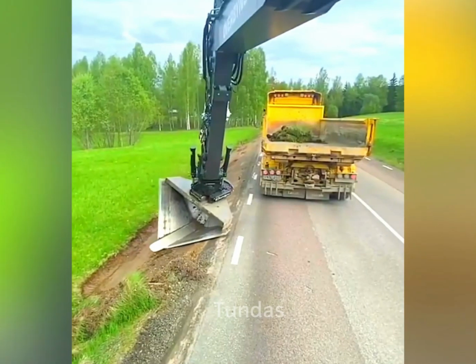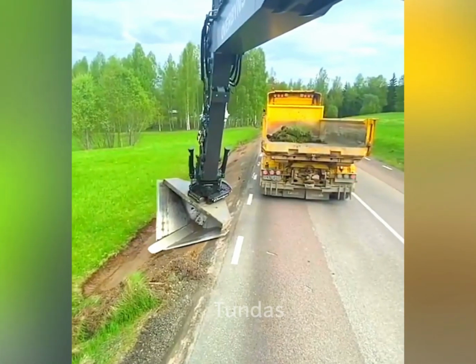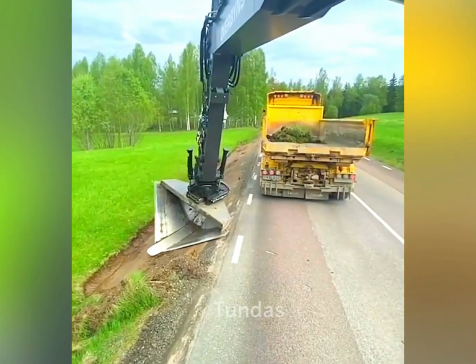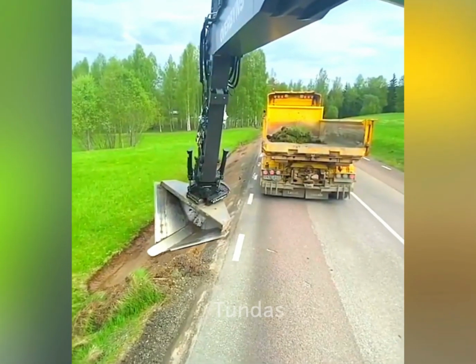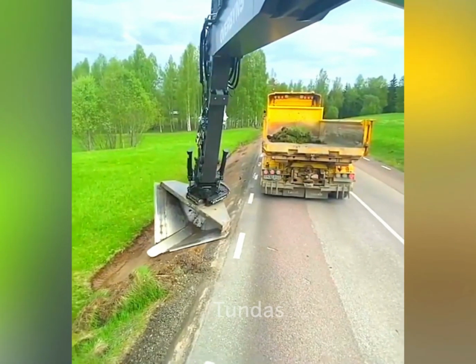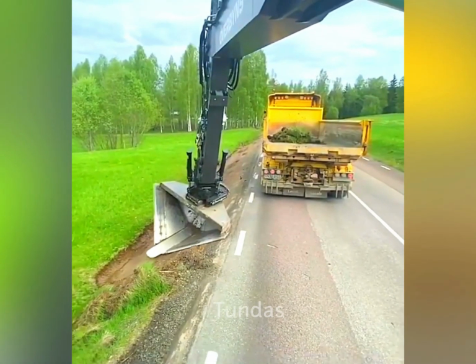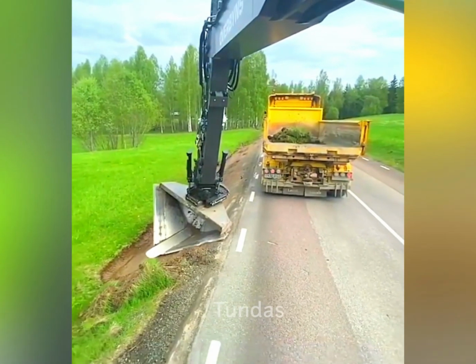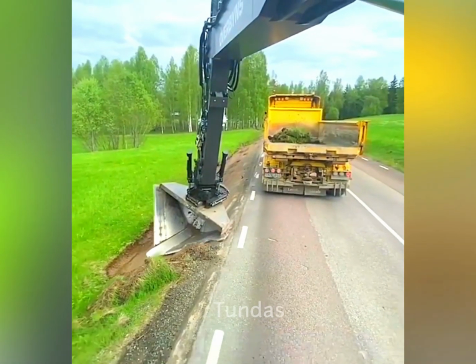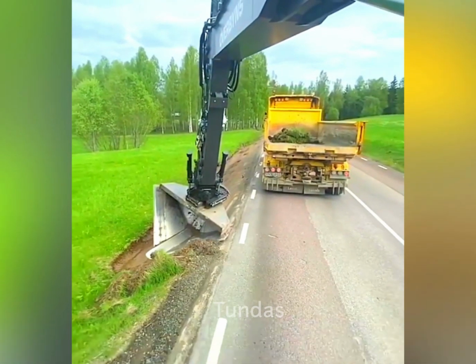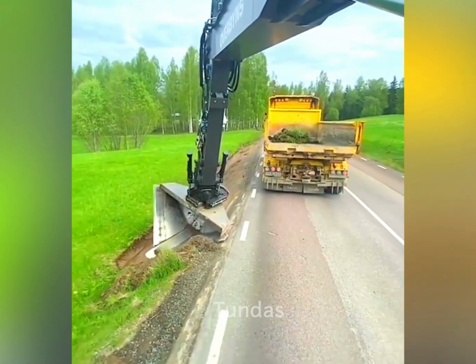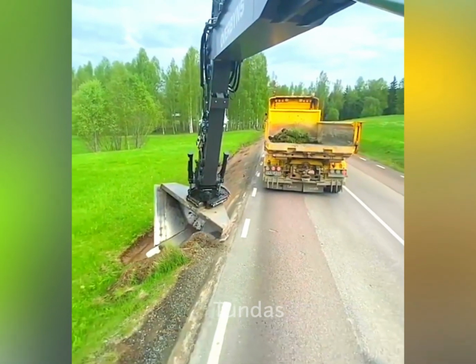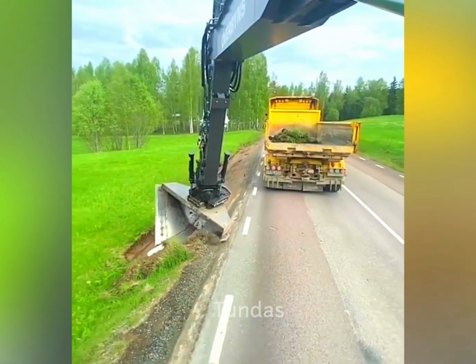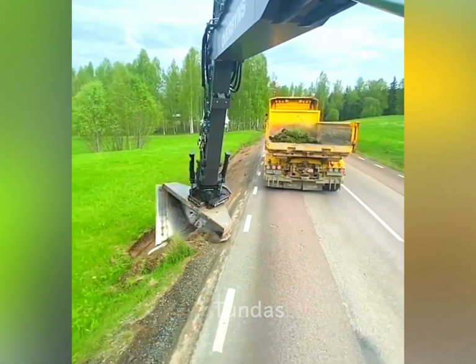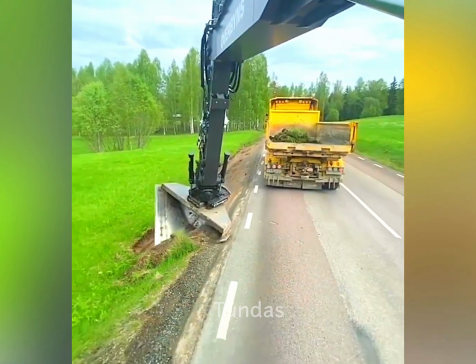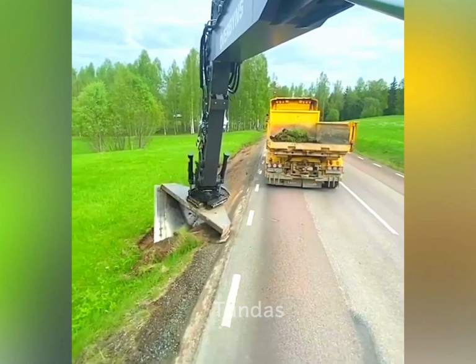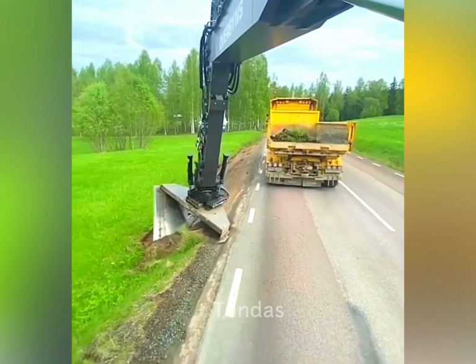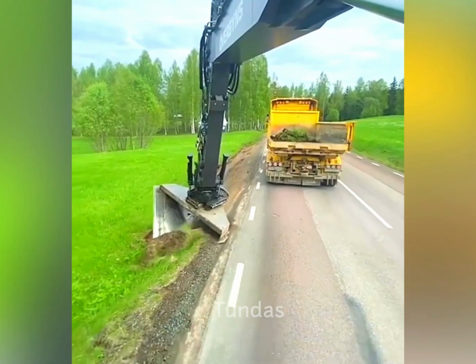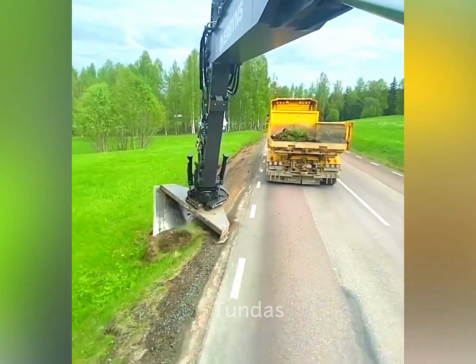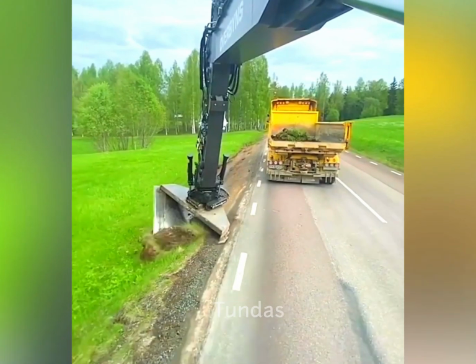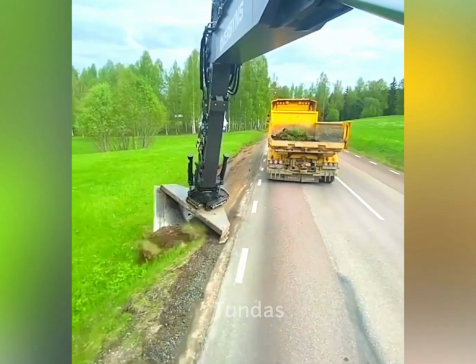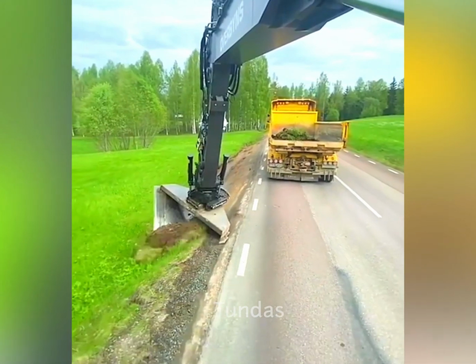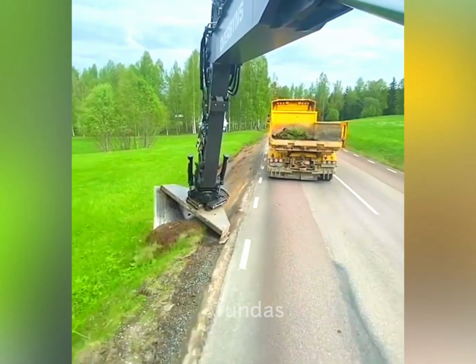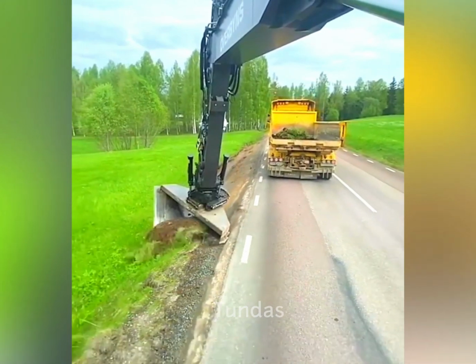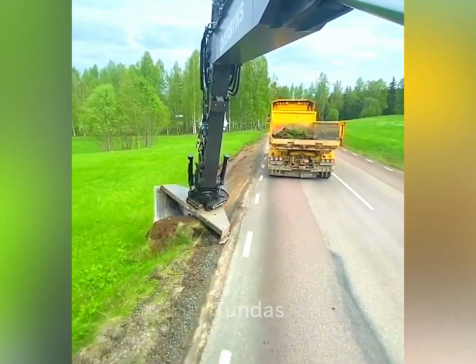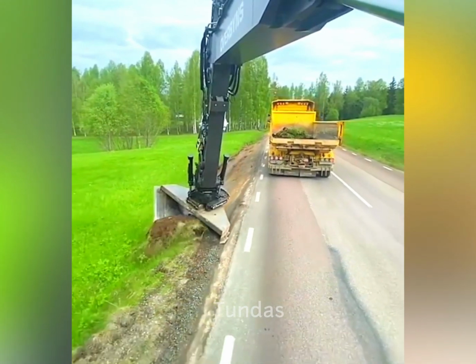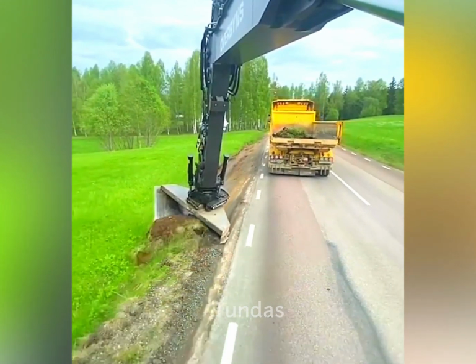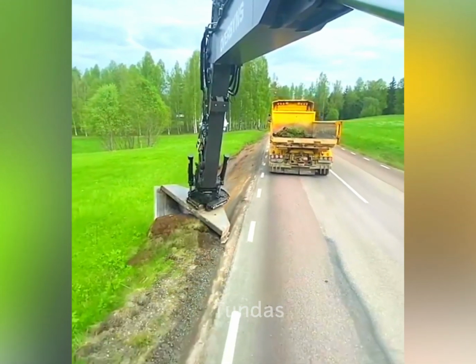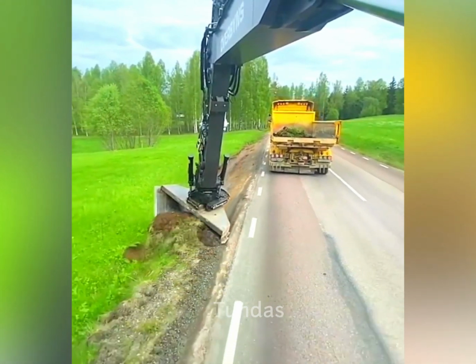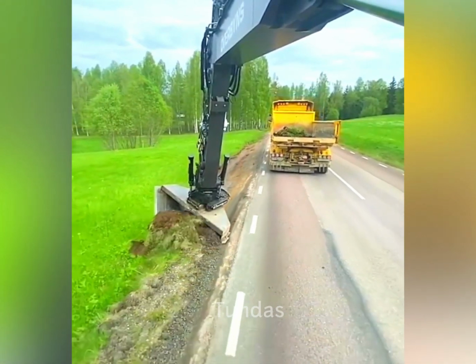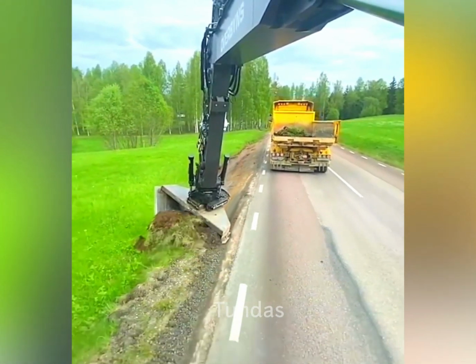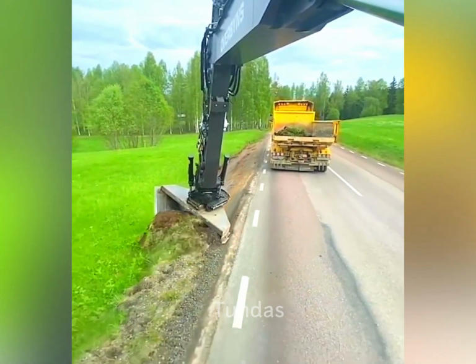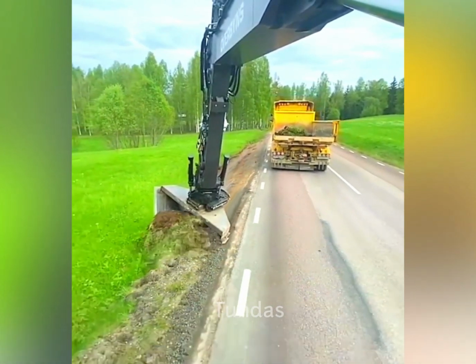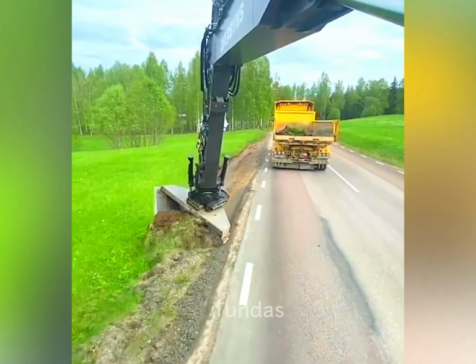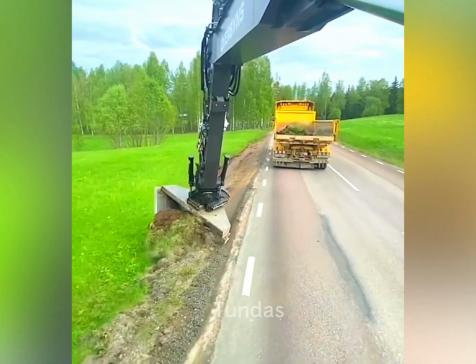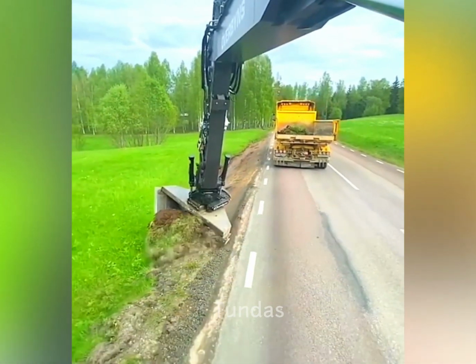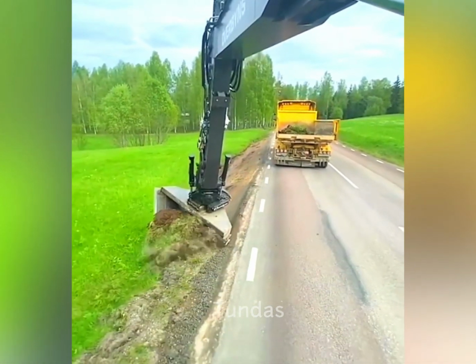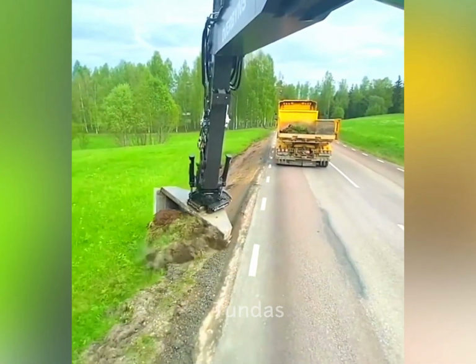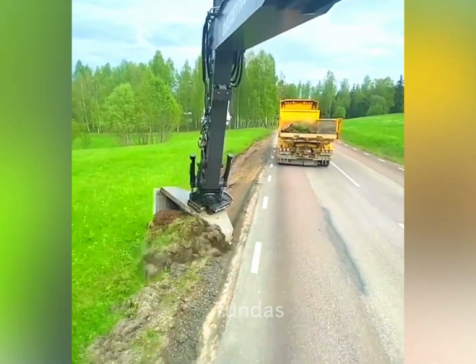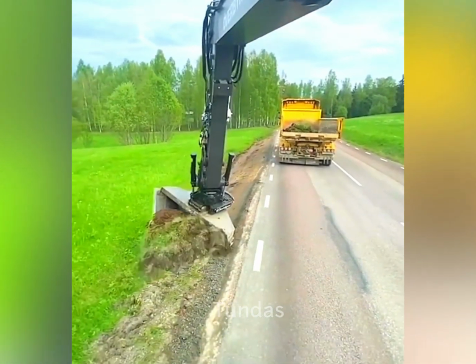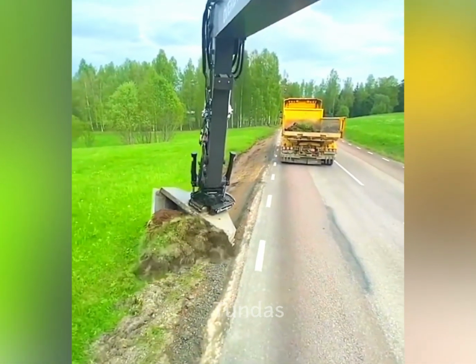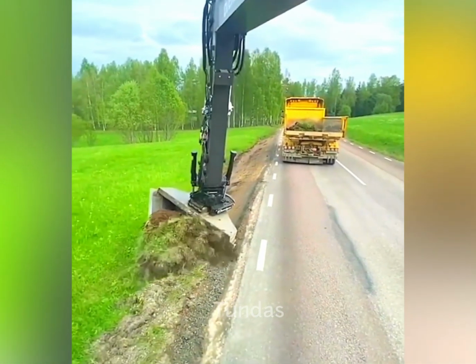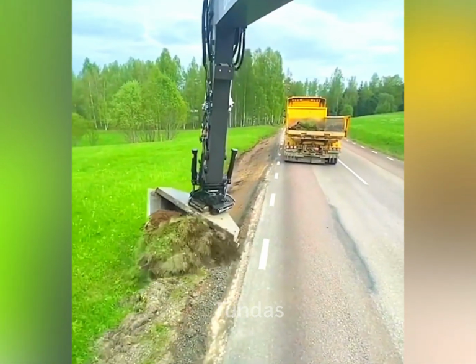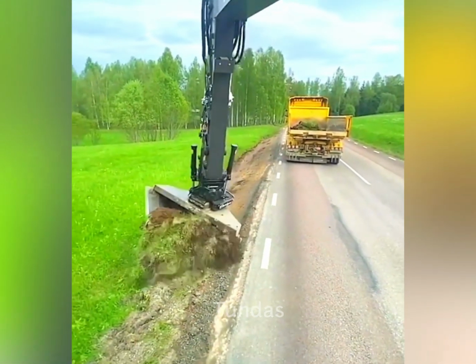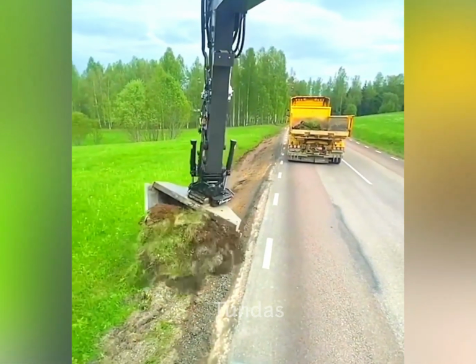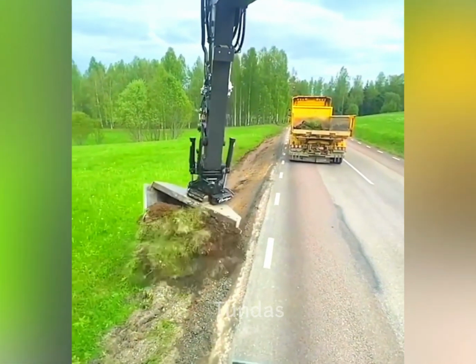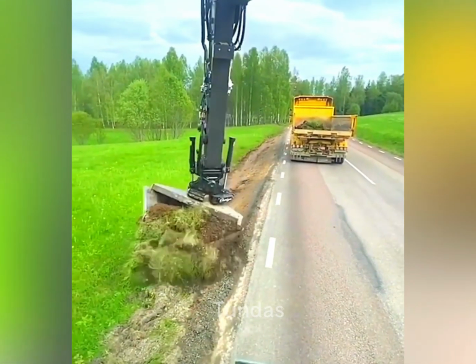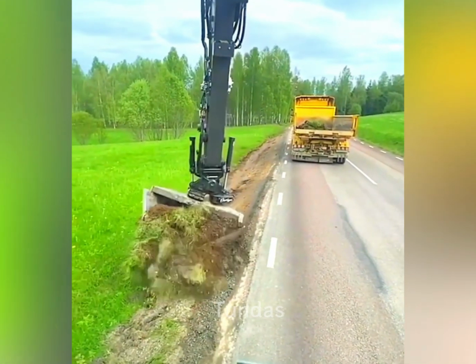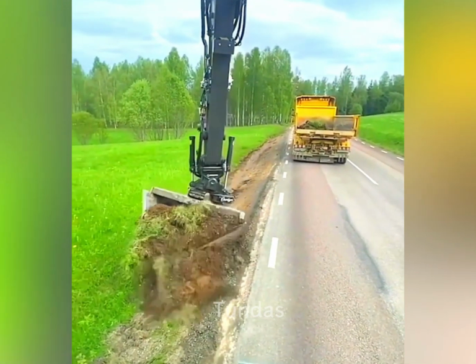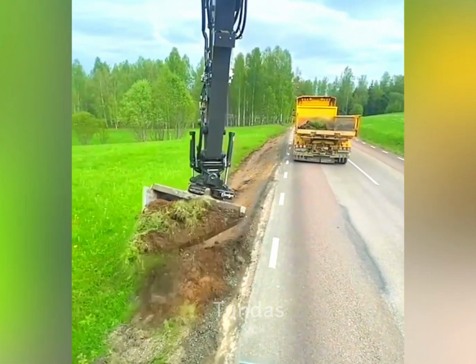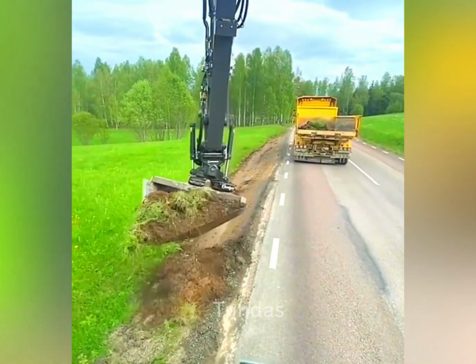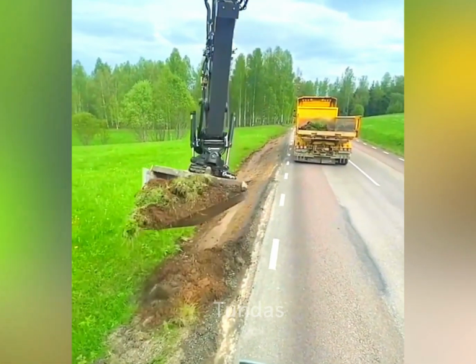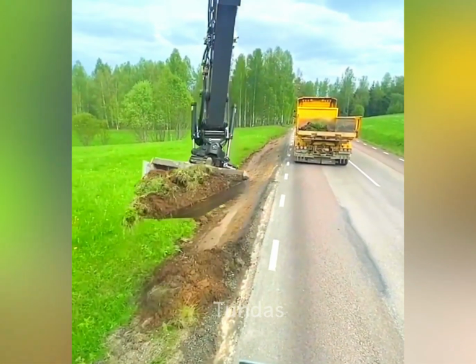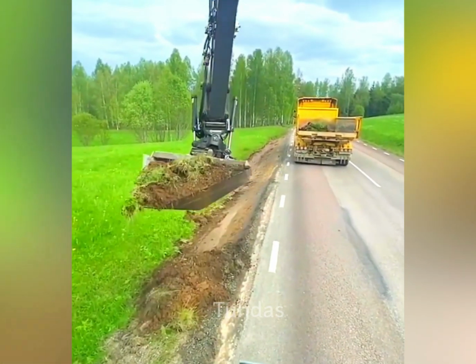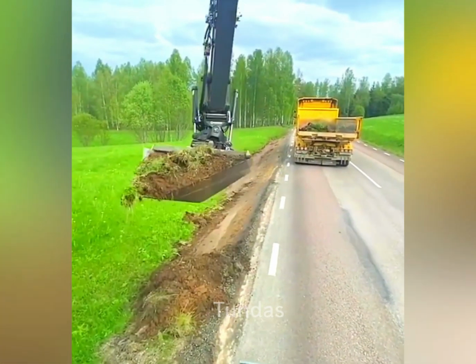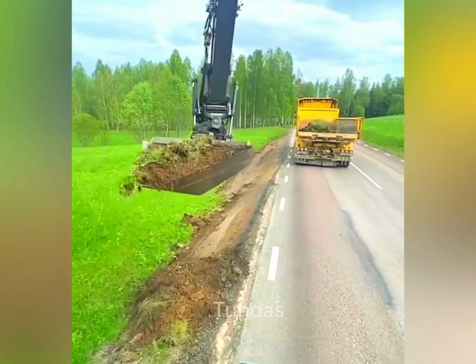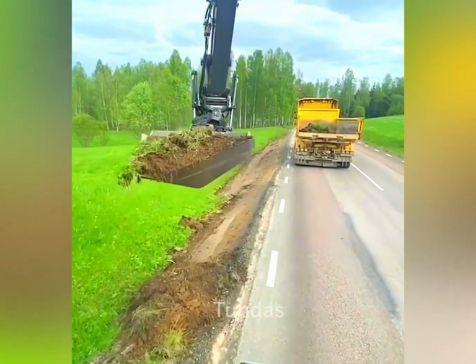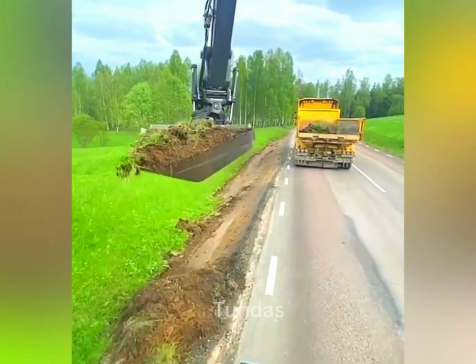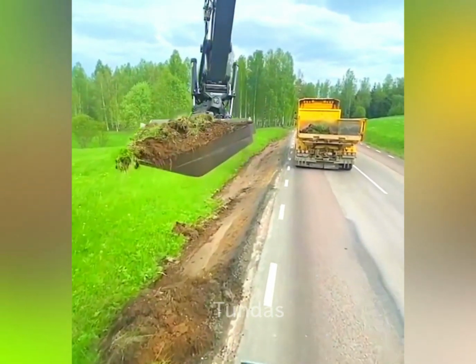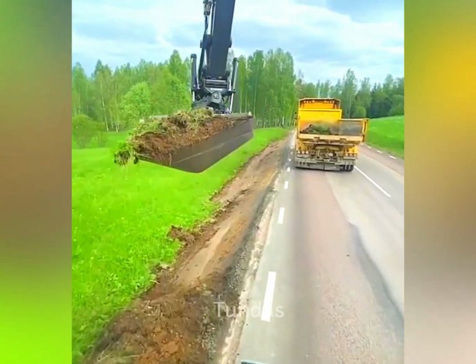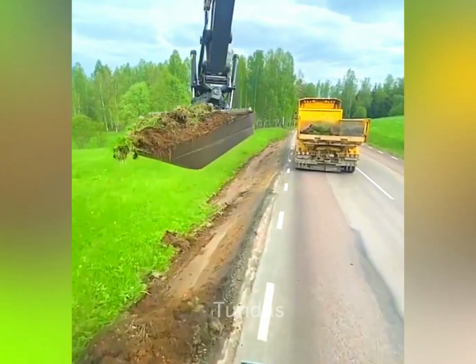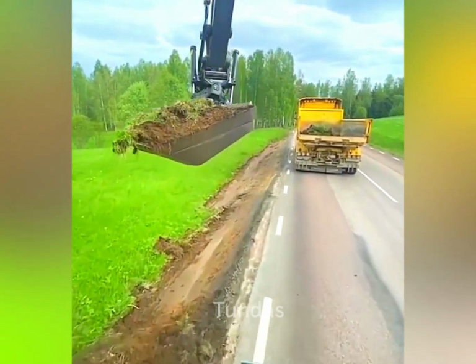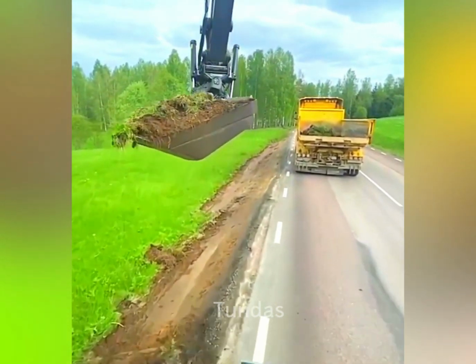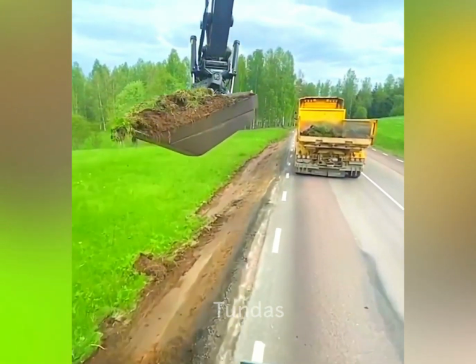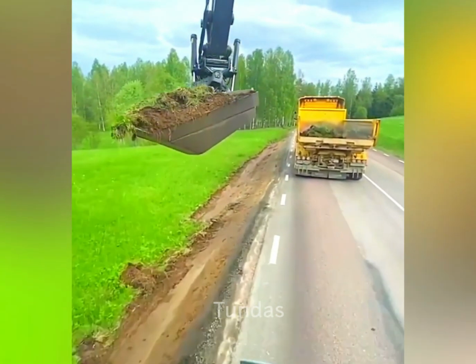Every couple of years, the roadside is cleared of thickets and grass to give the street a beautiful and neat look.